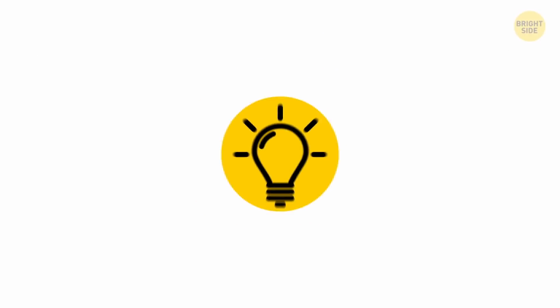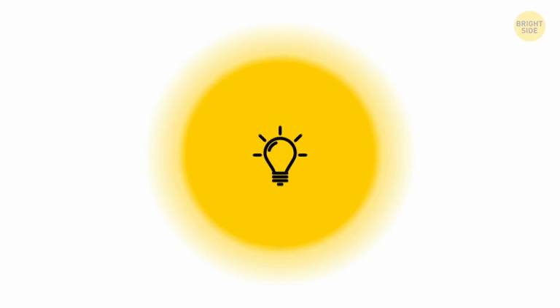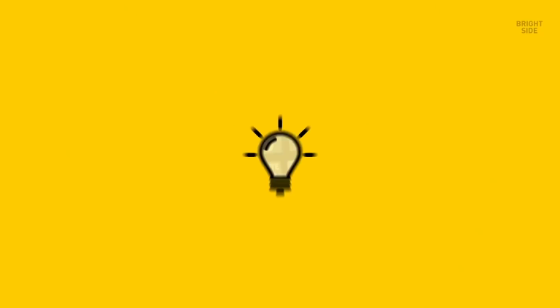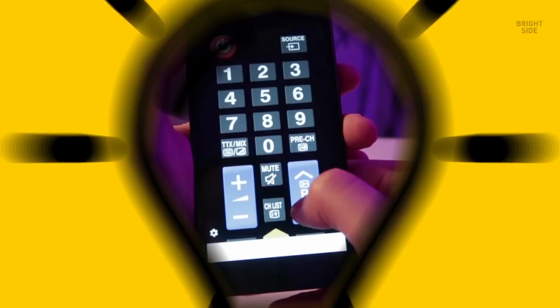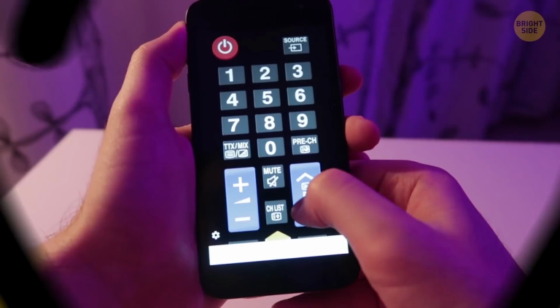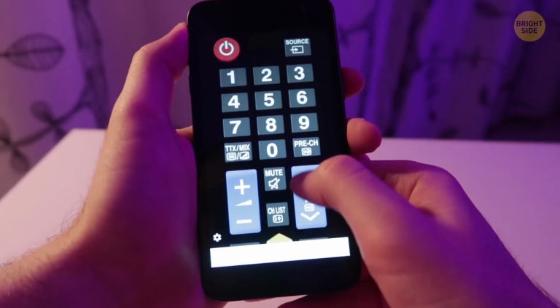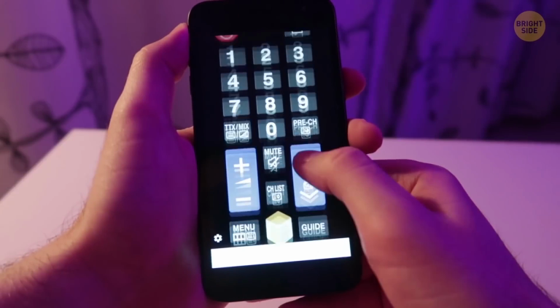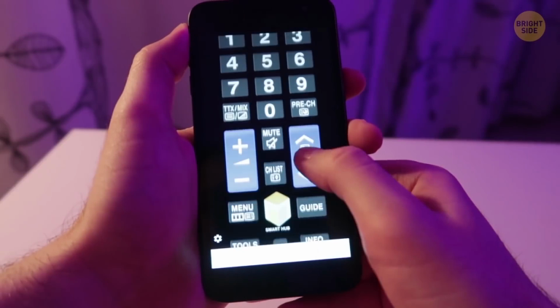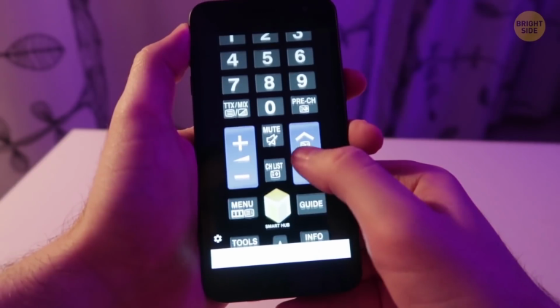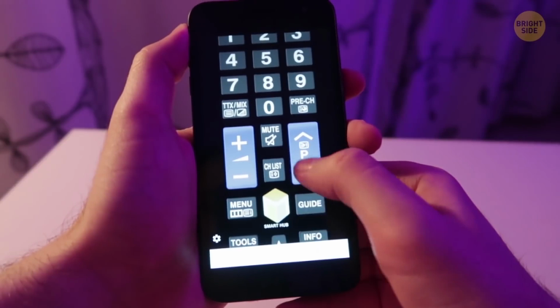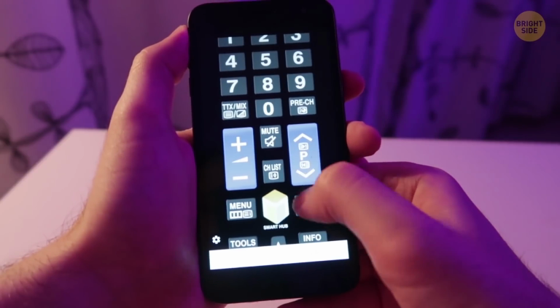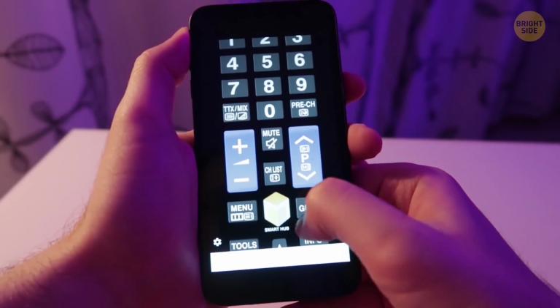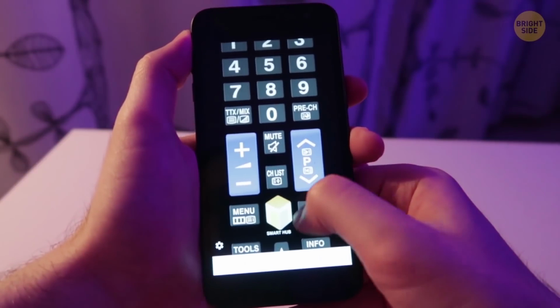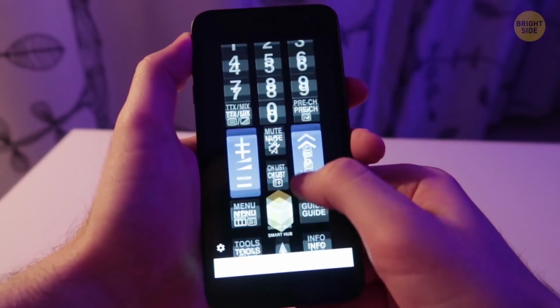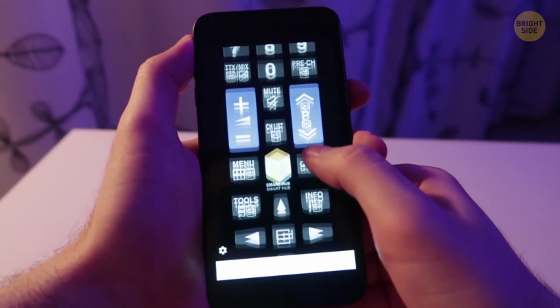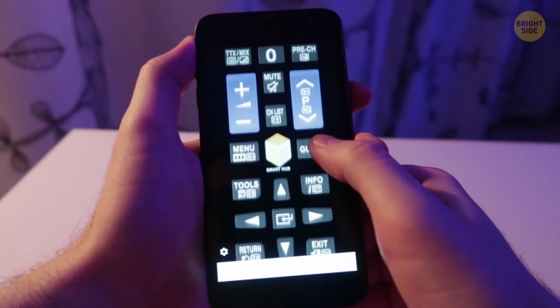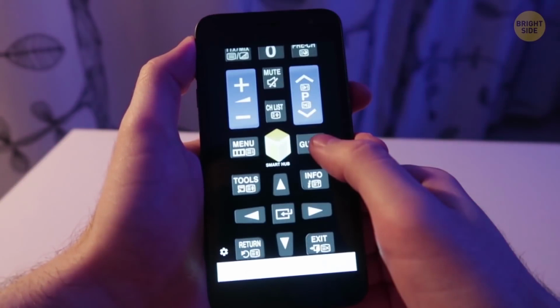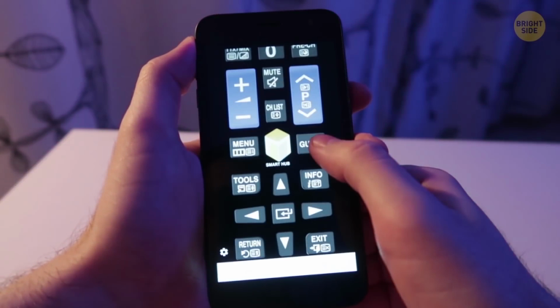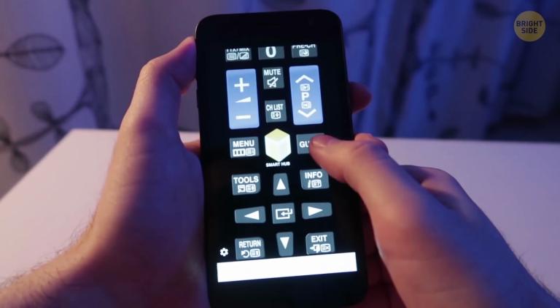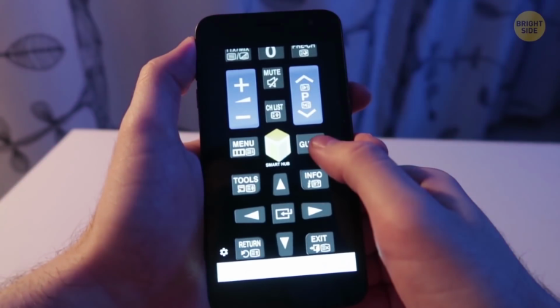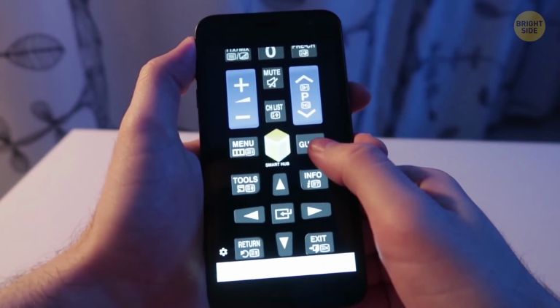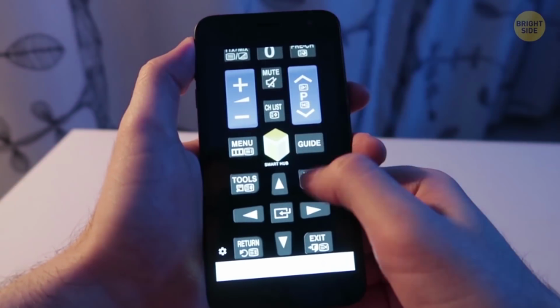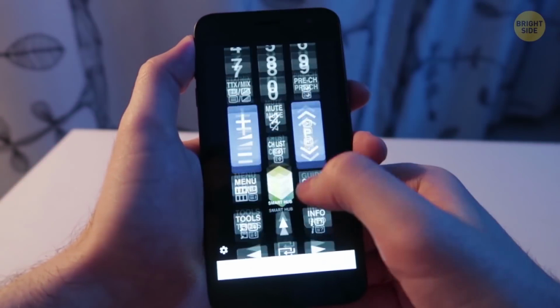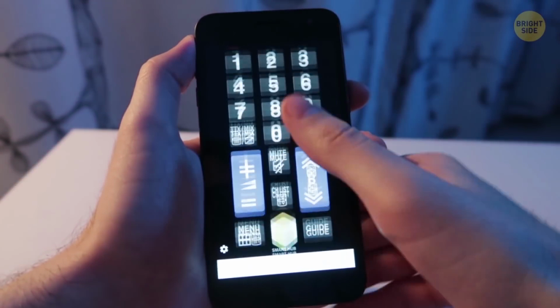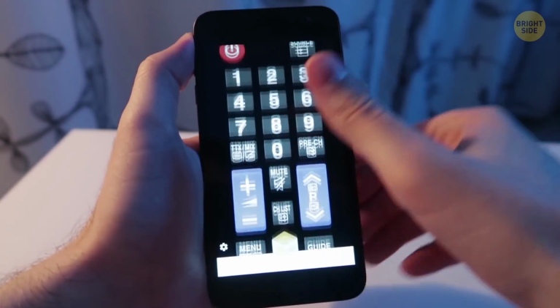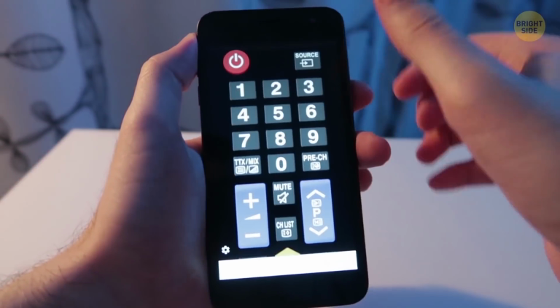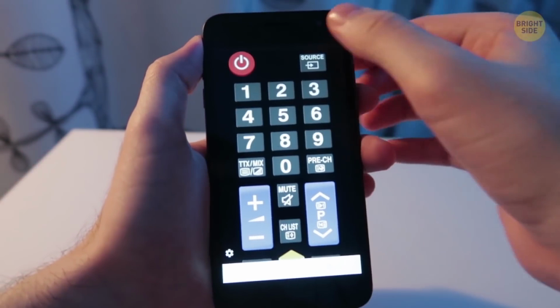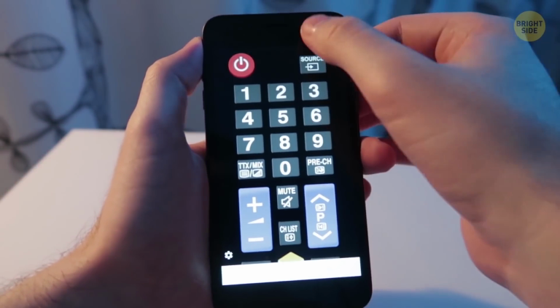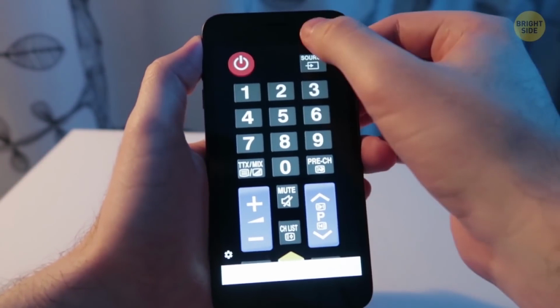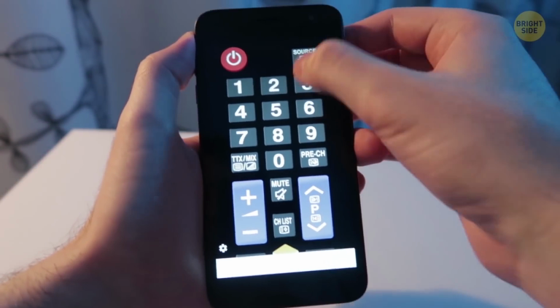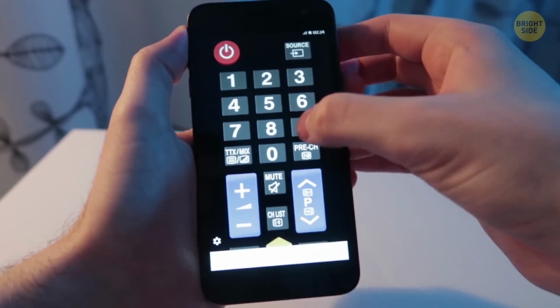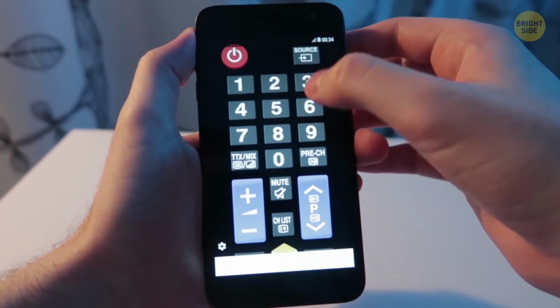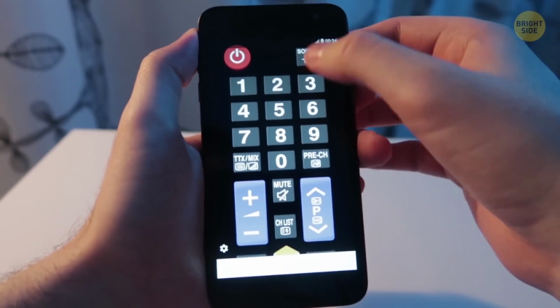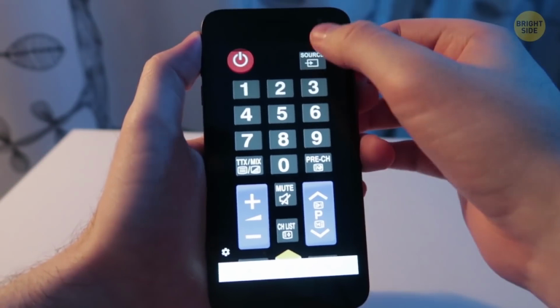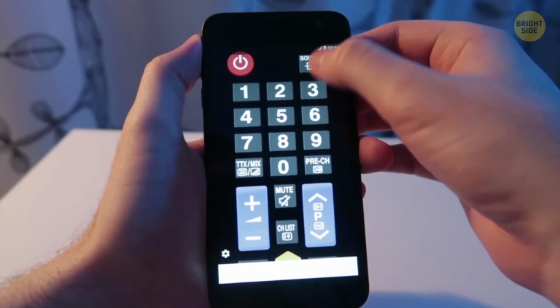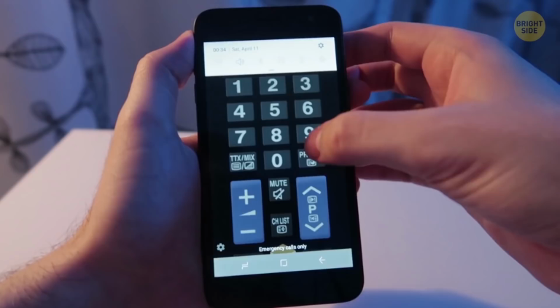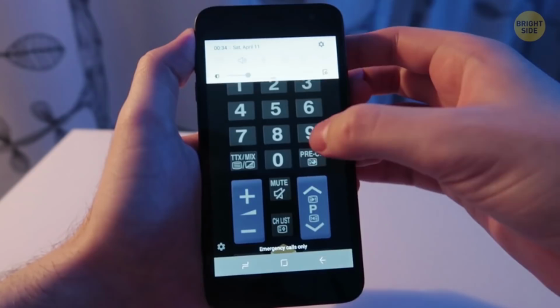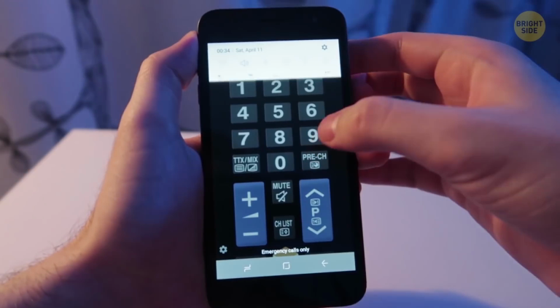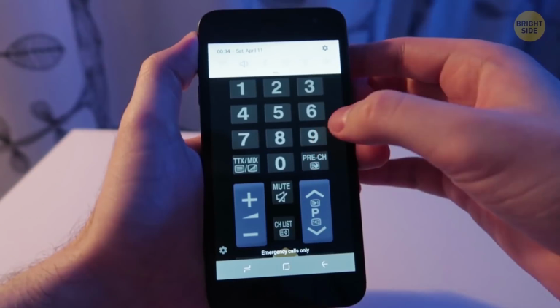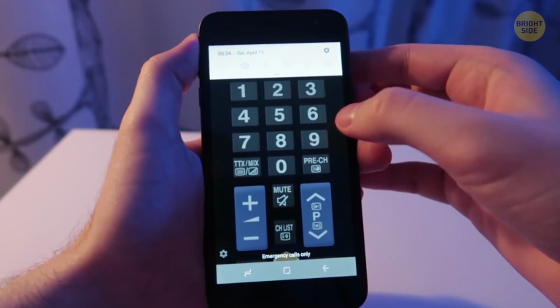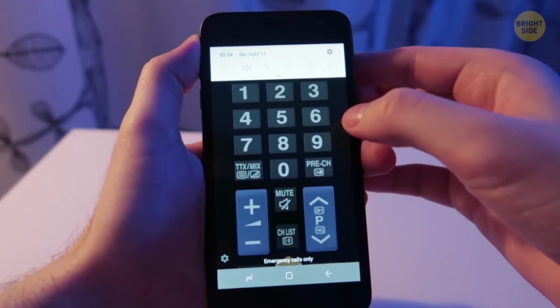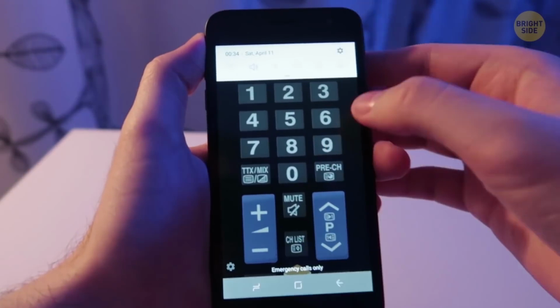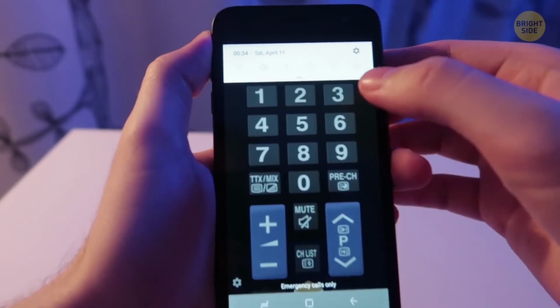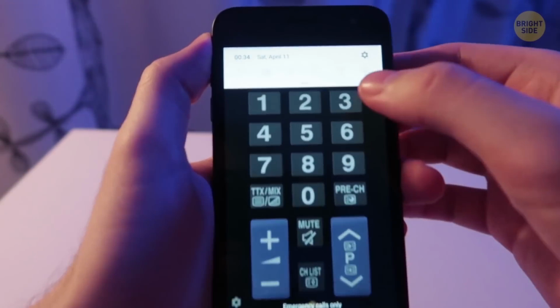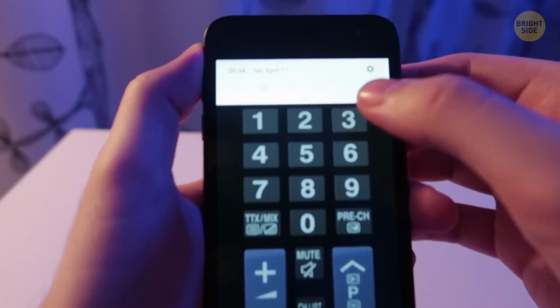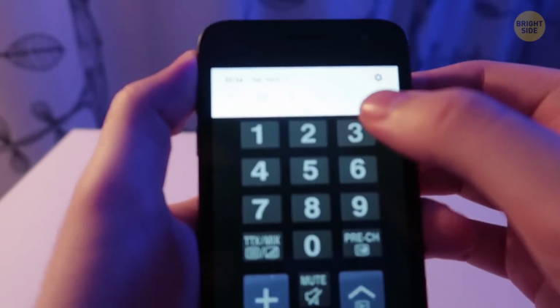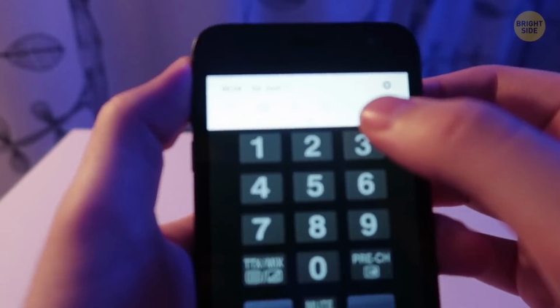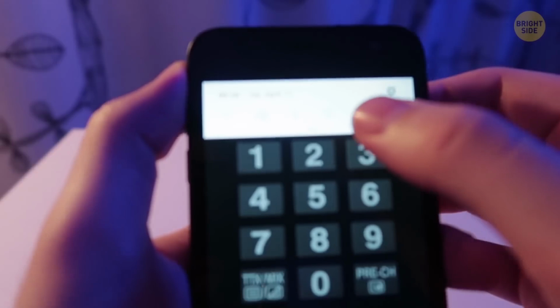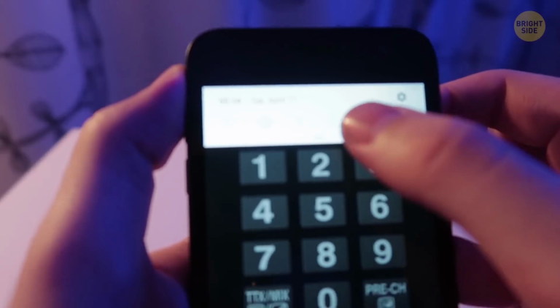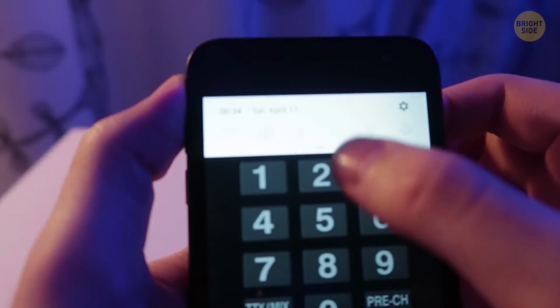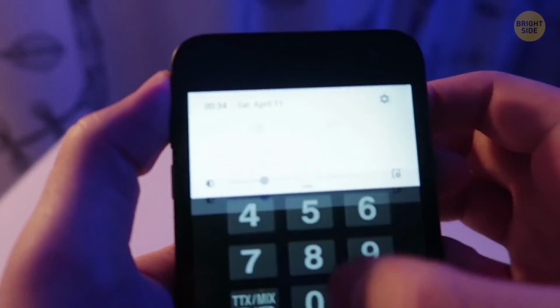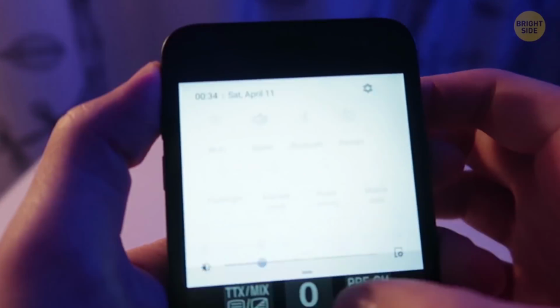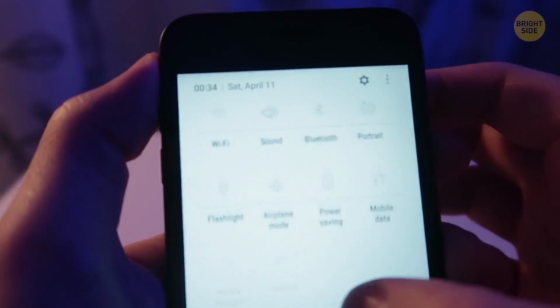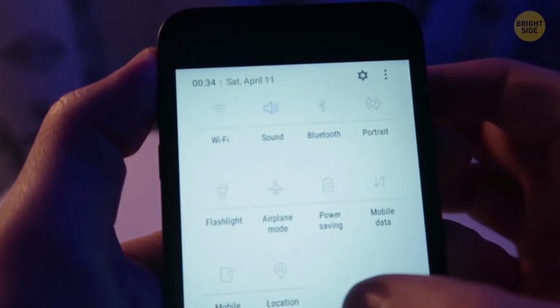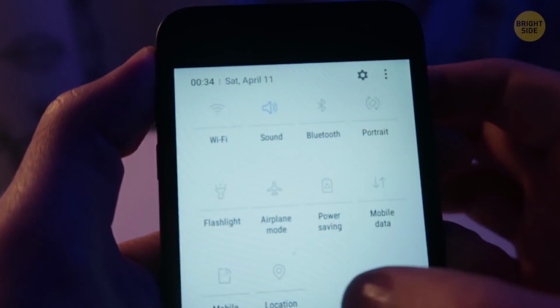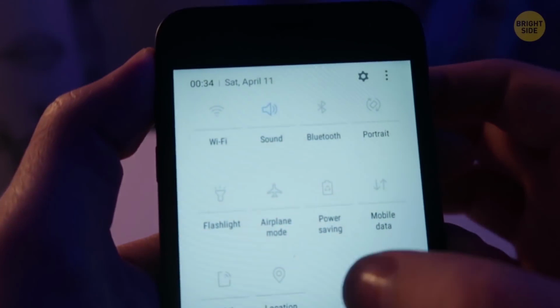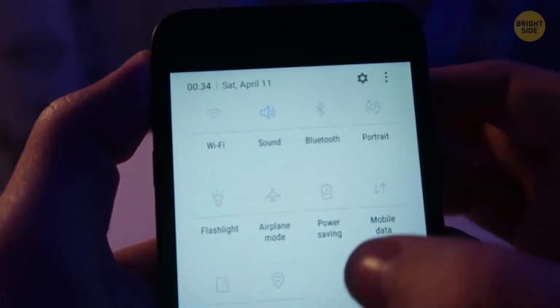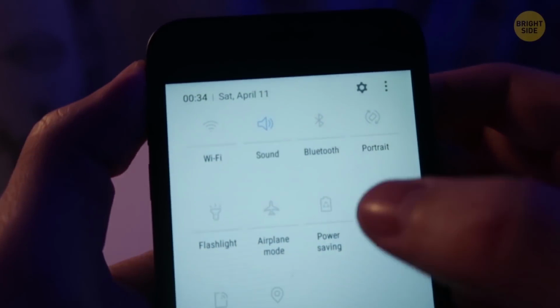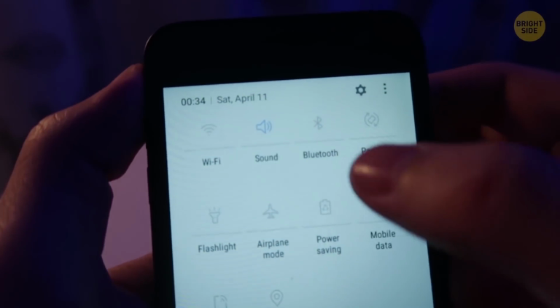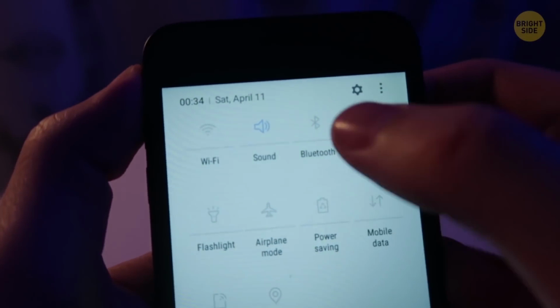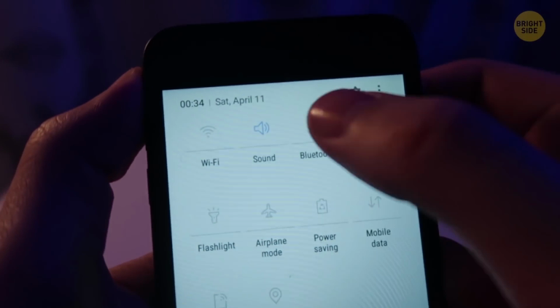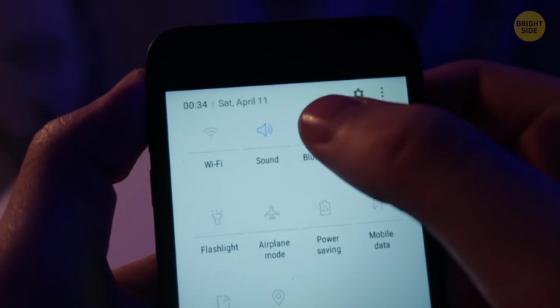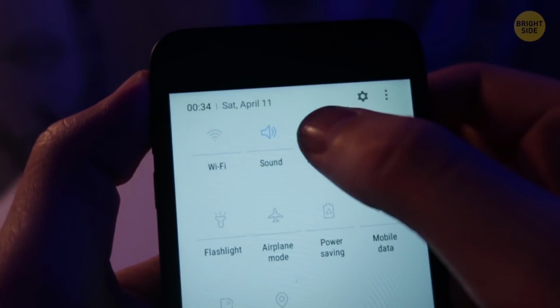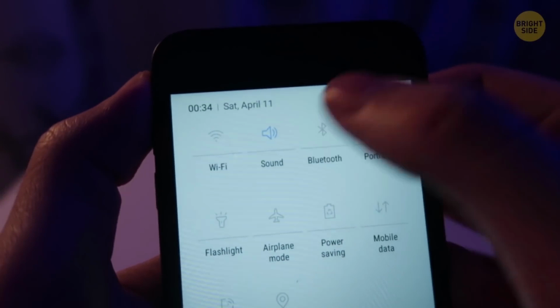You can use your phone as a TV remote. Certain apps allow you to connect to your TV through Wi-Fi or Bluetooth.